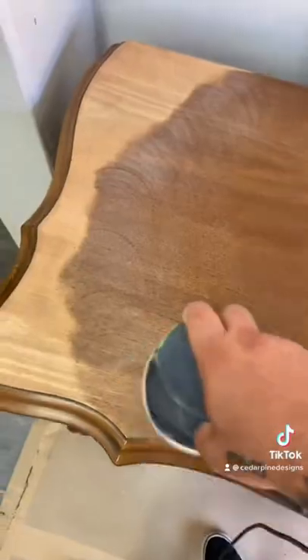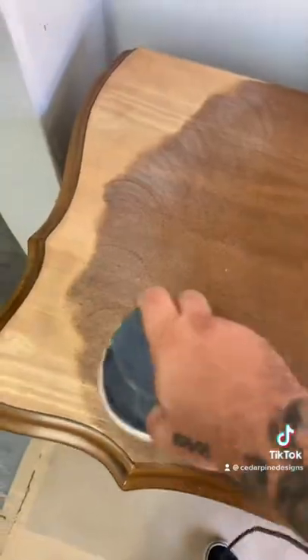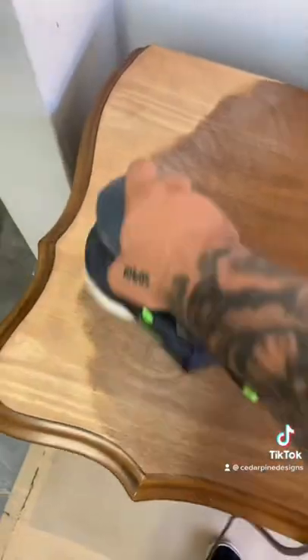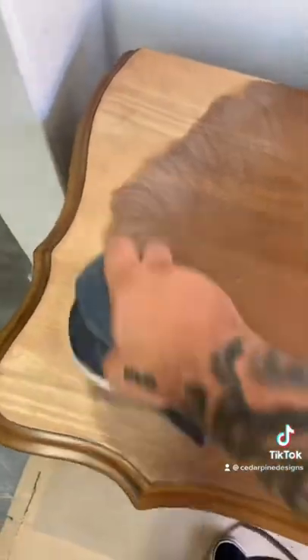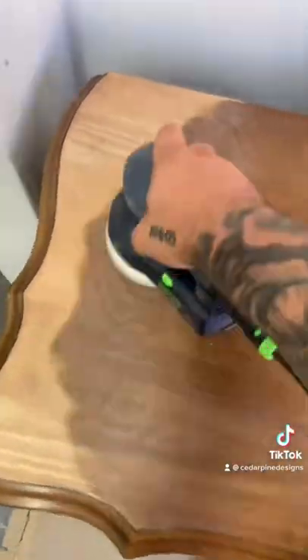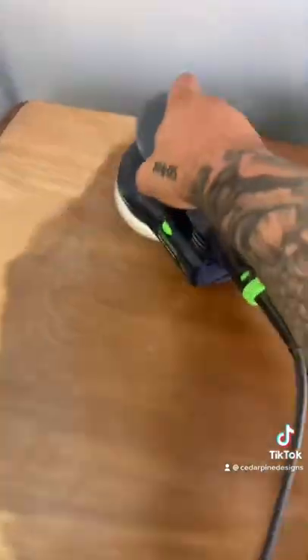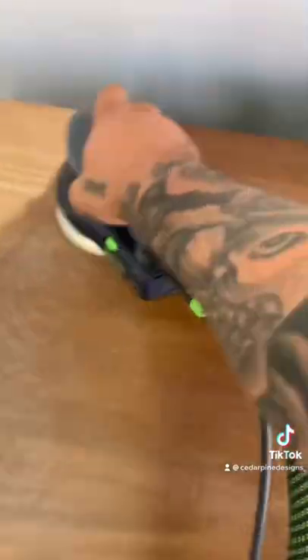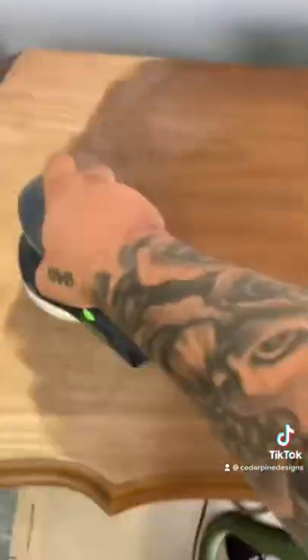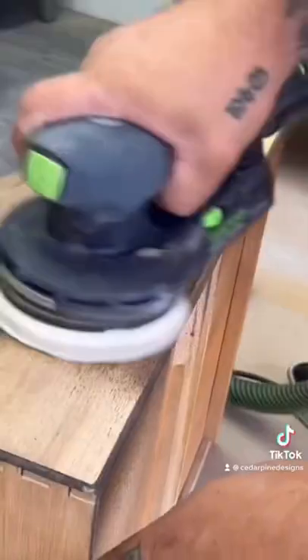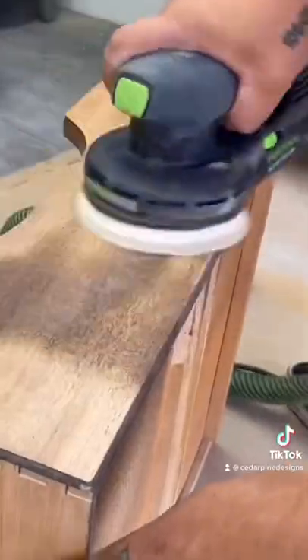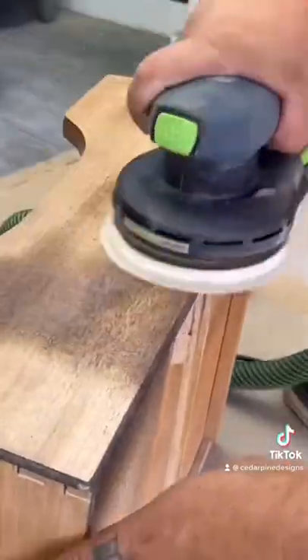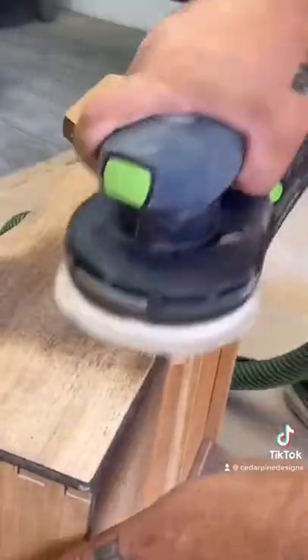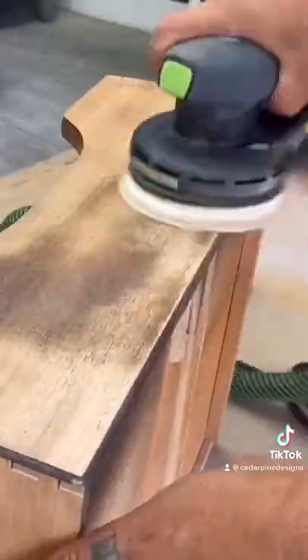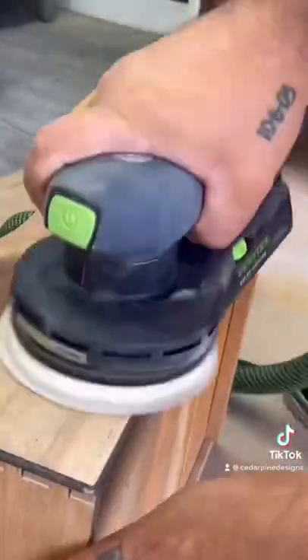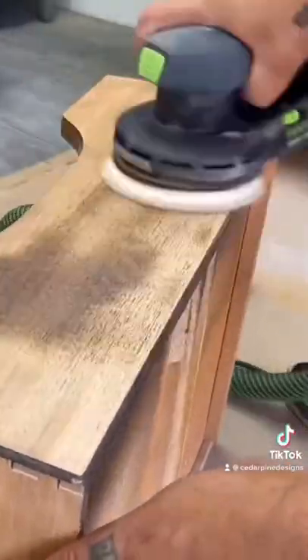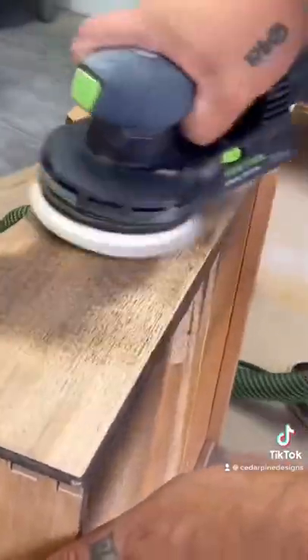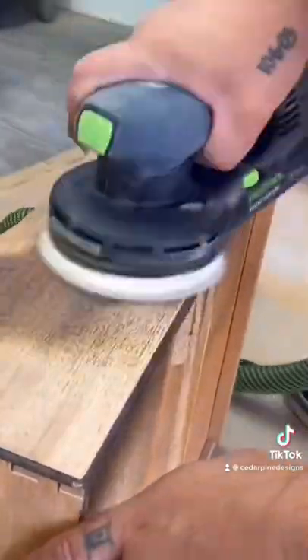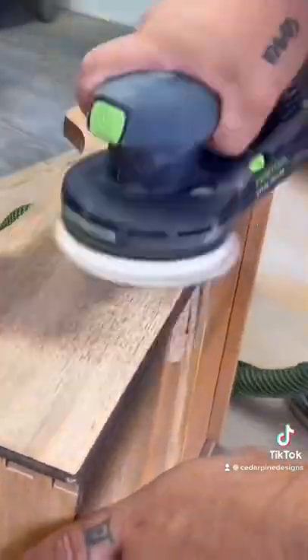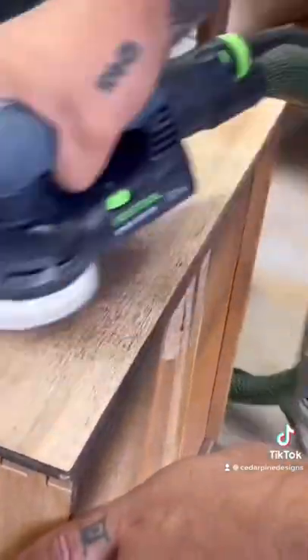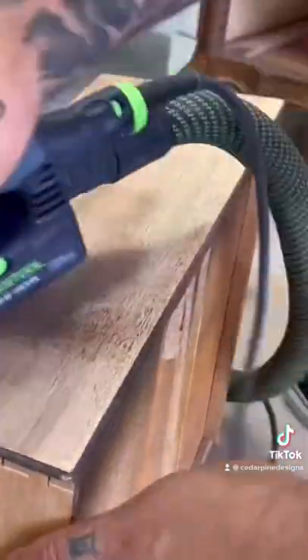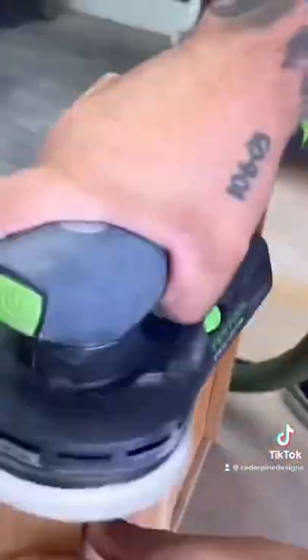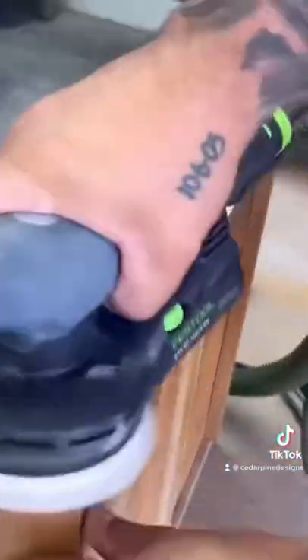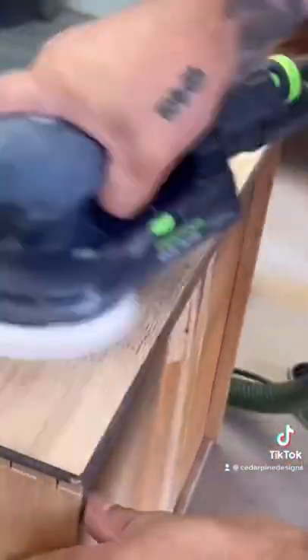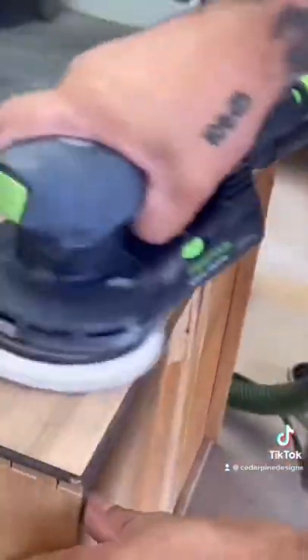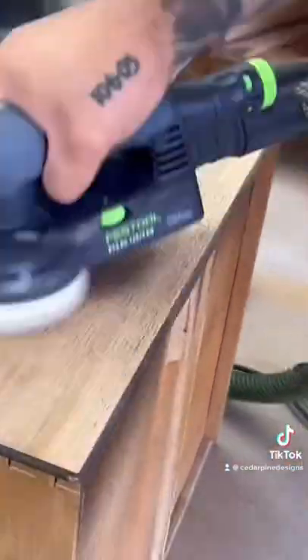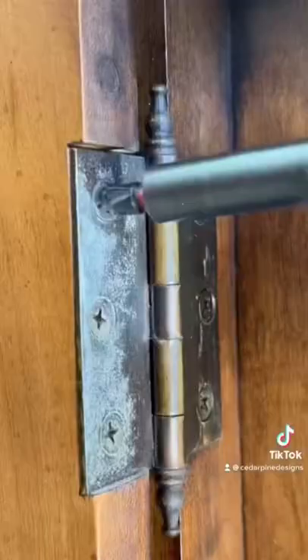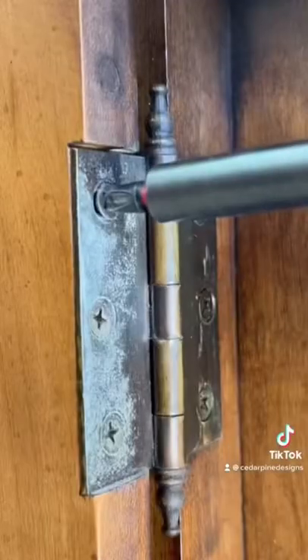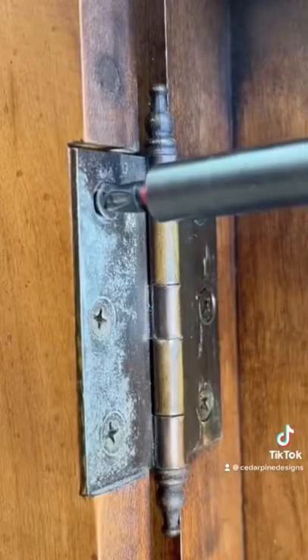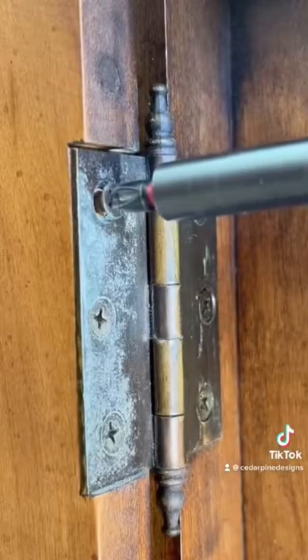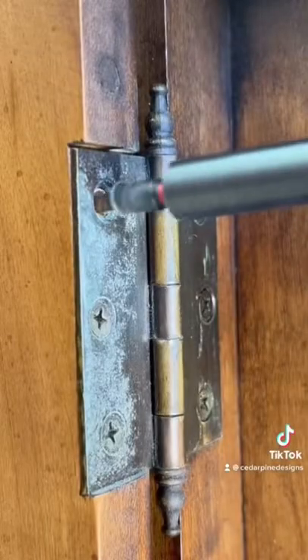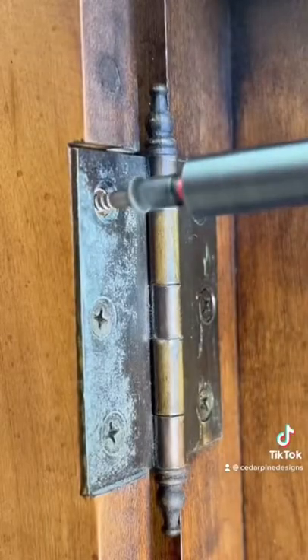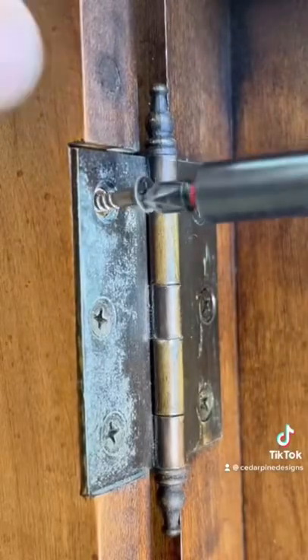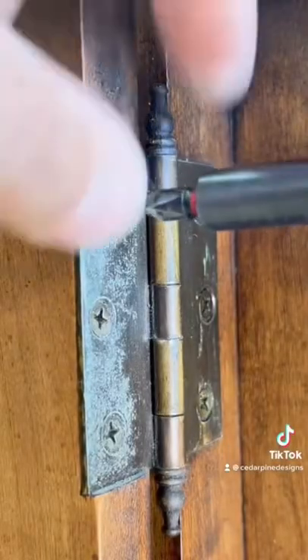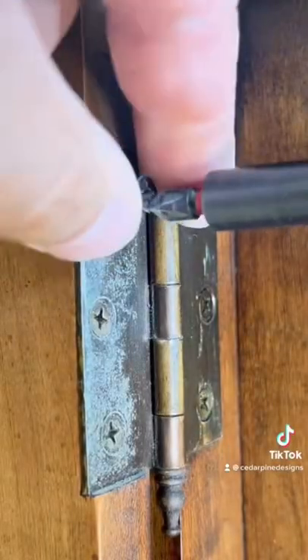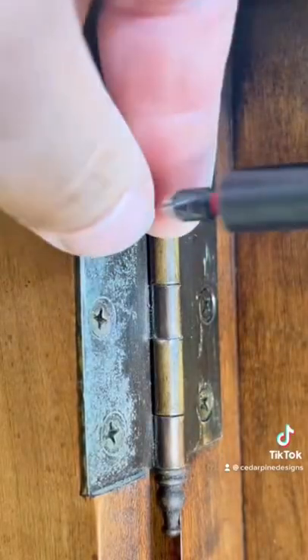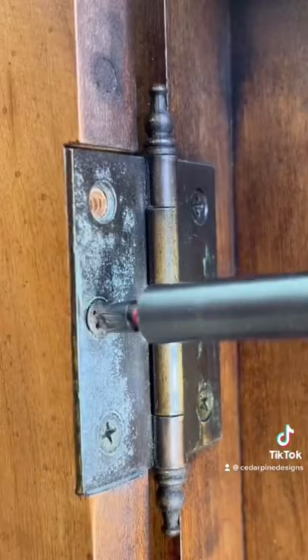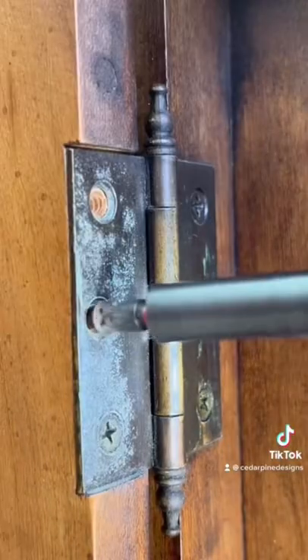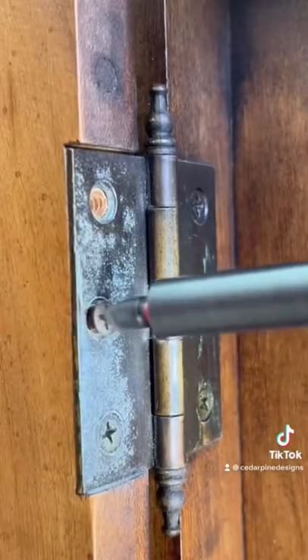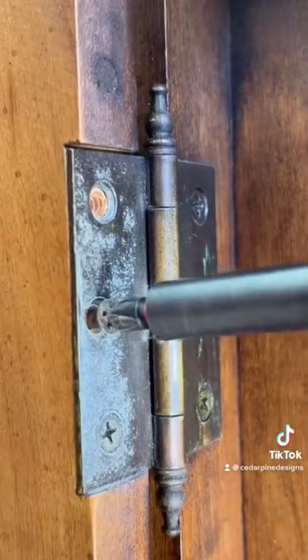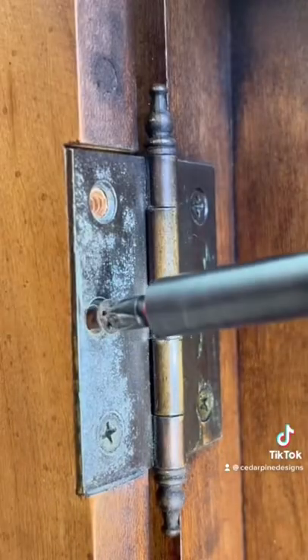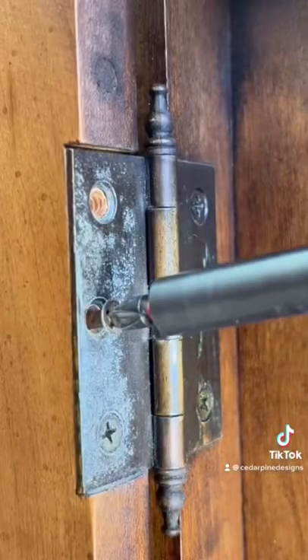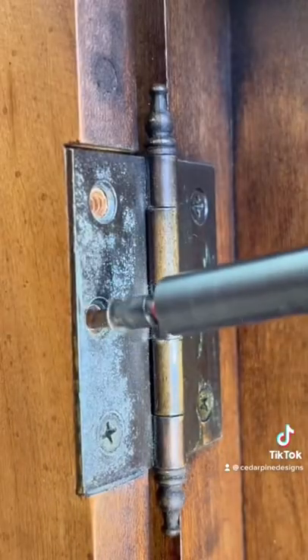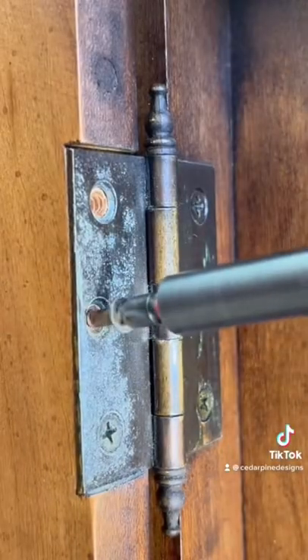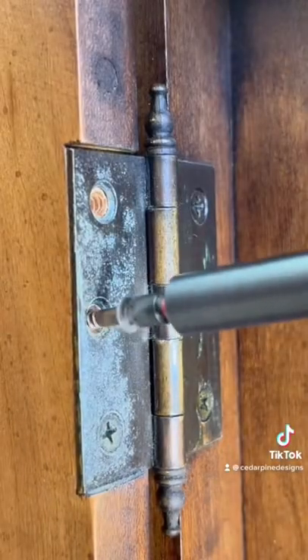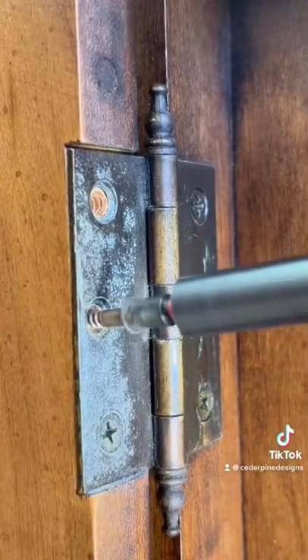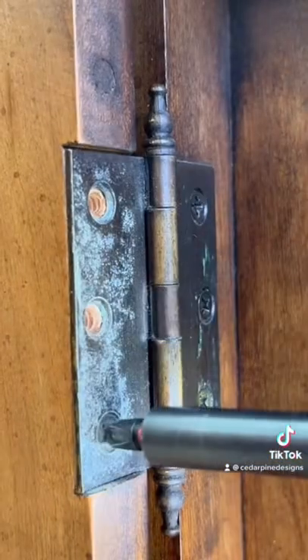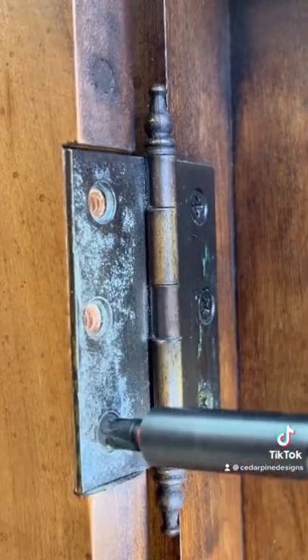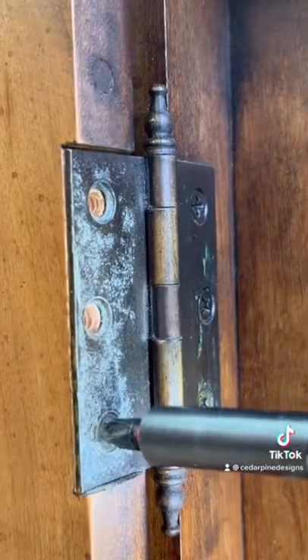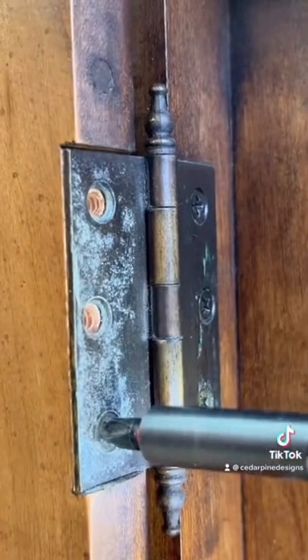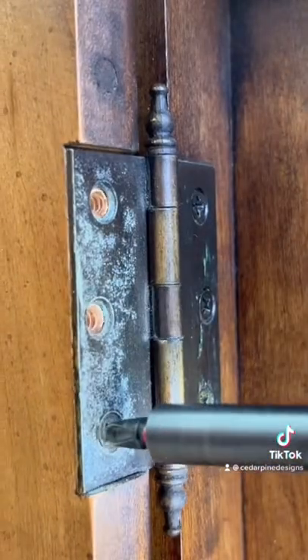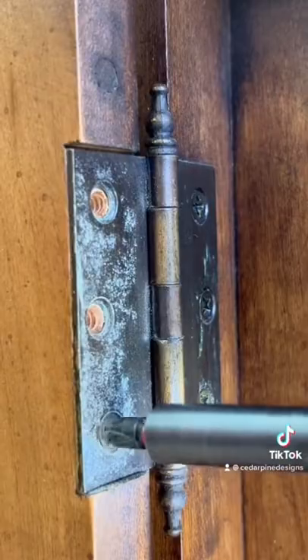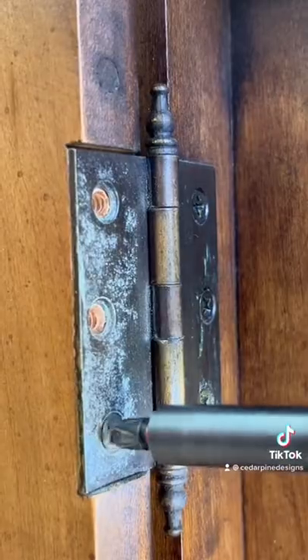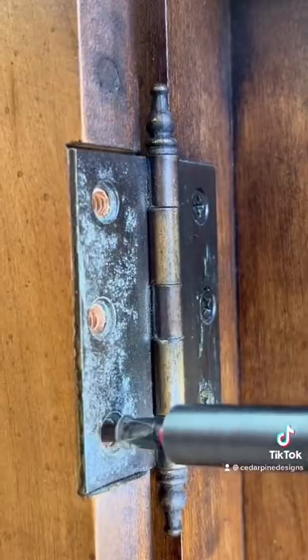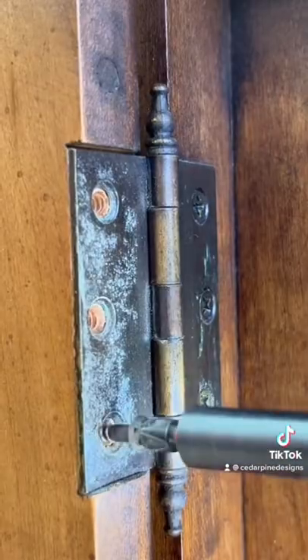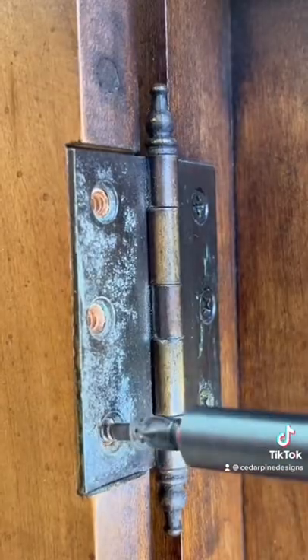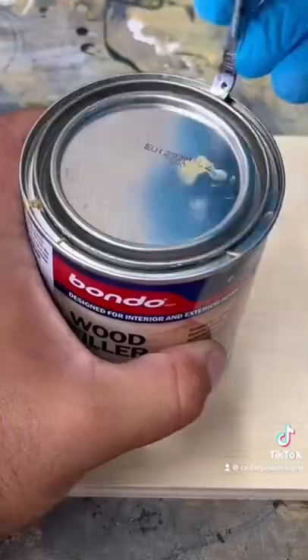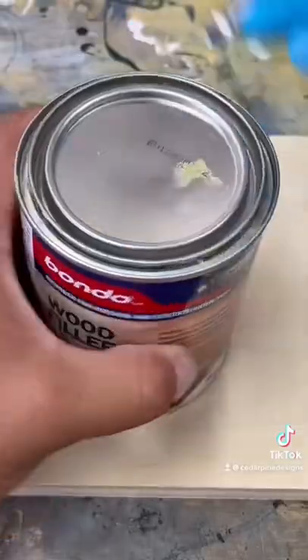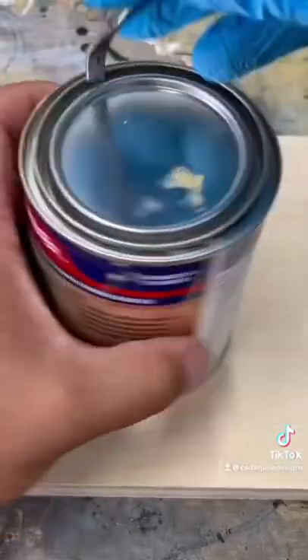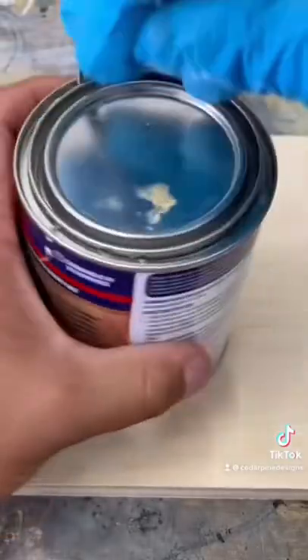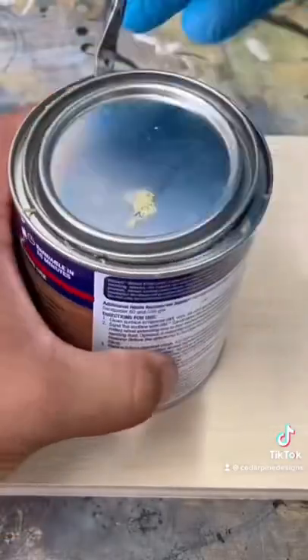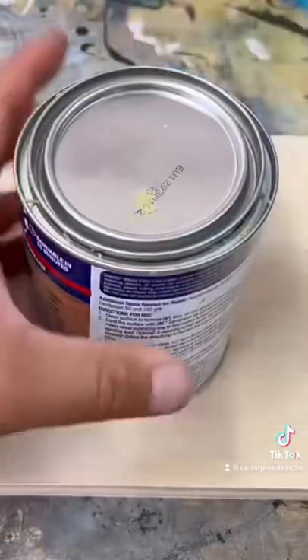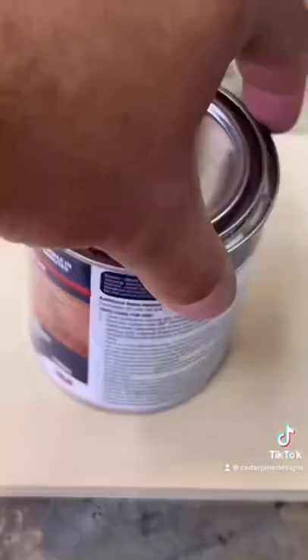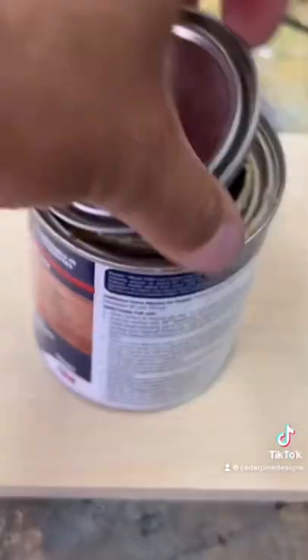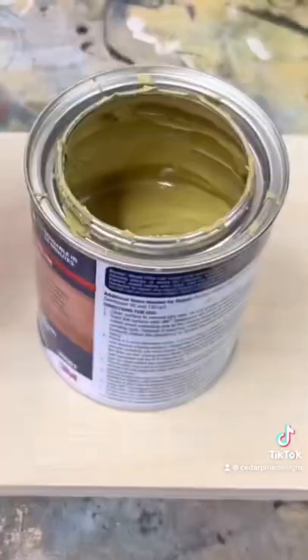I start by sanding the wood down on the top and the middle drawers to bare wood. I've removed all the hardware and all the drawers.